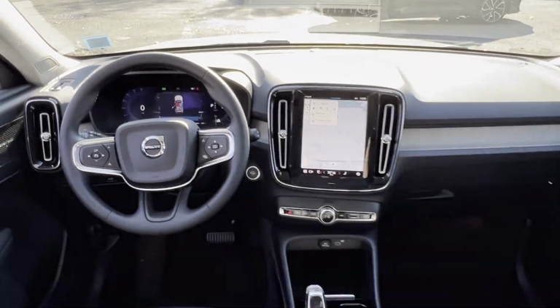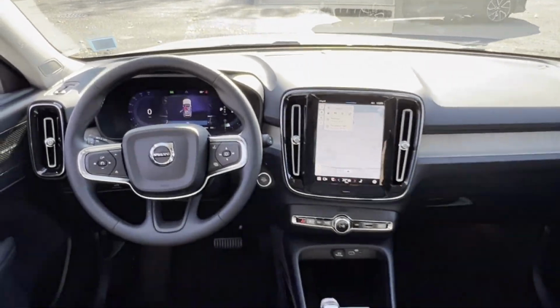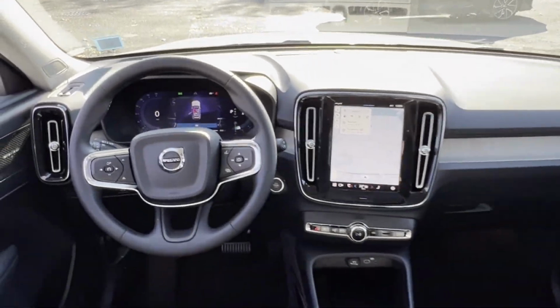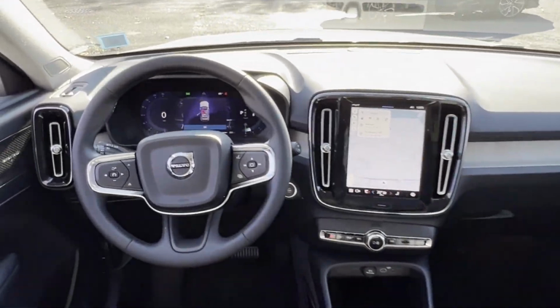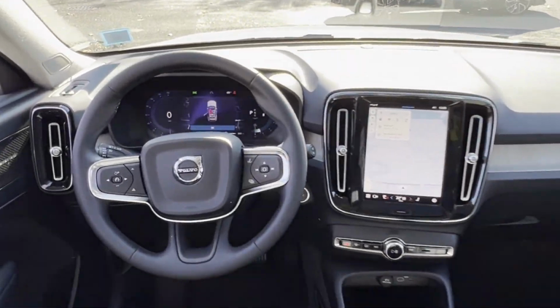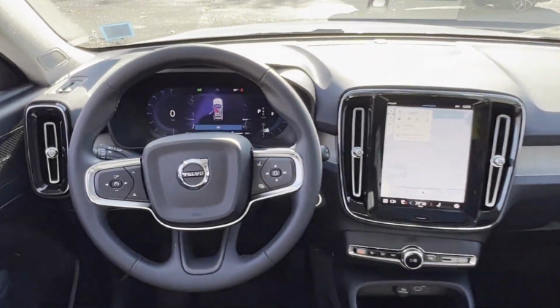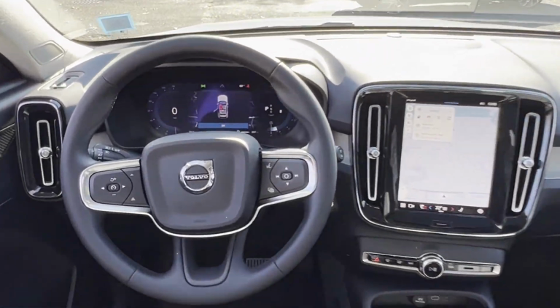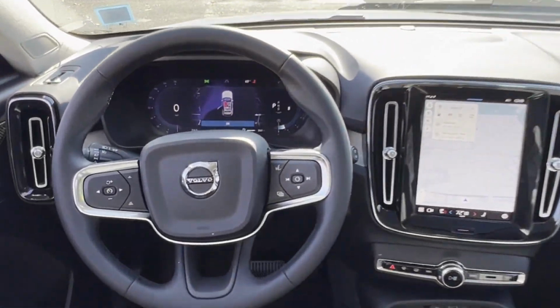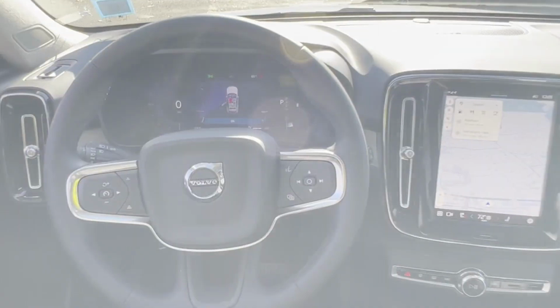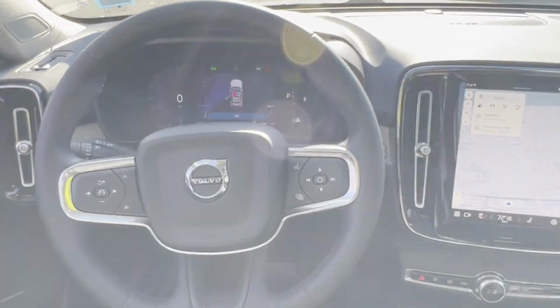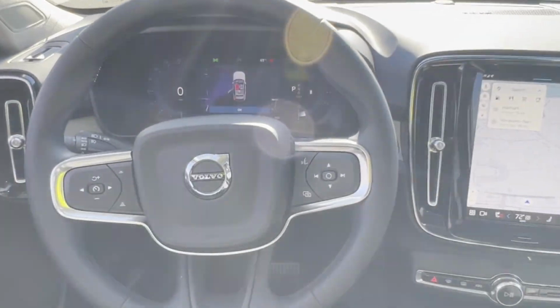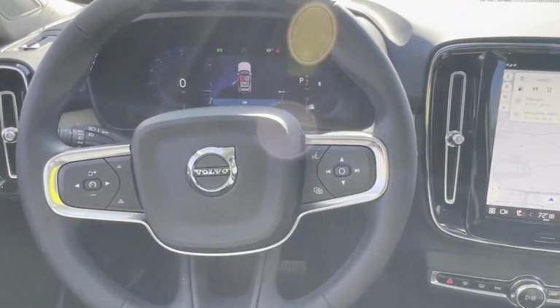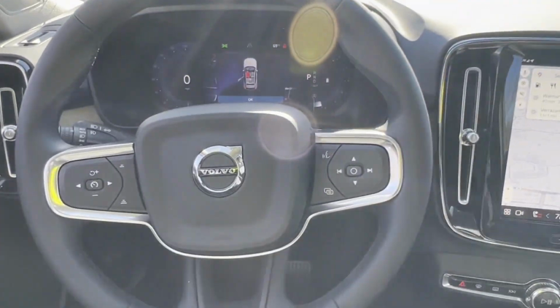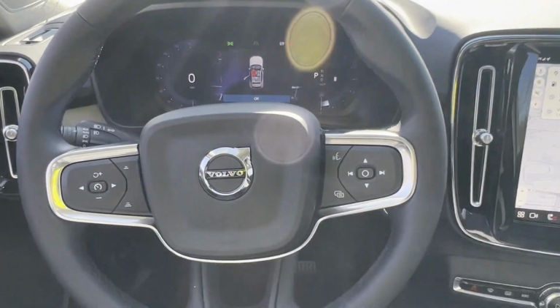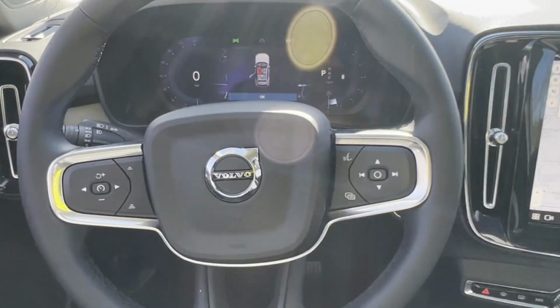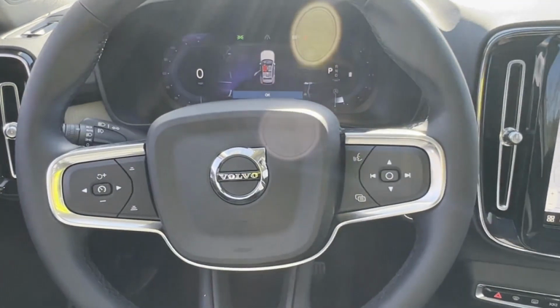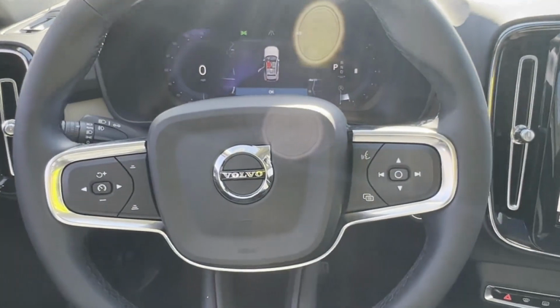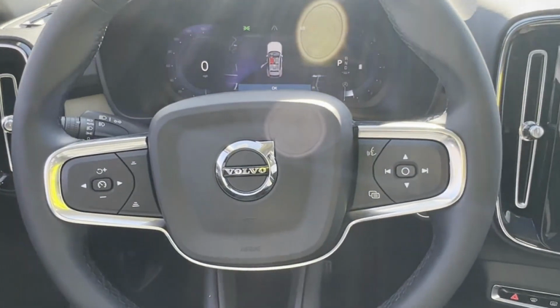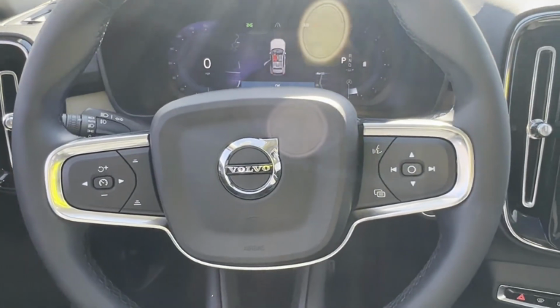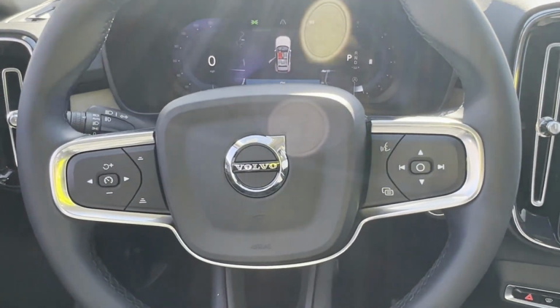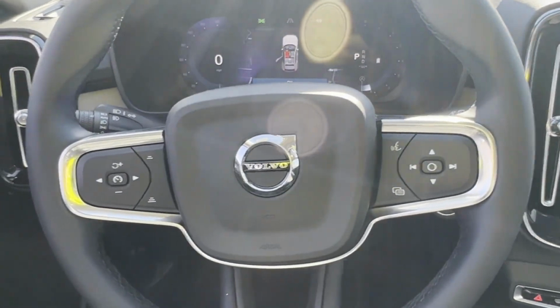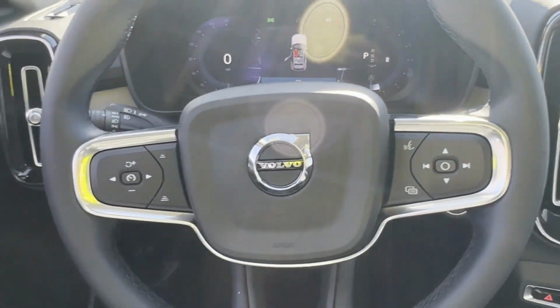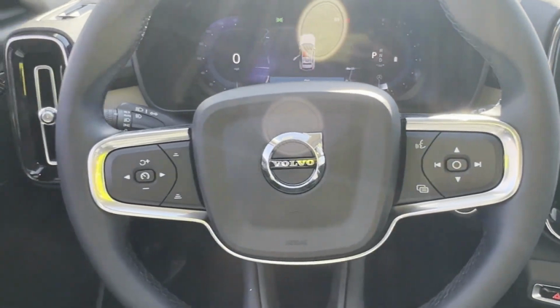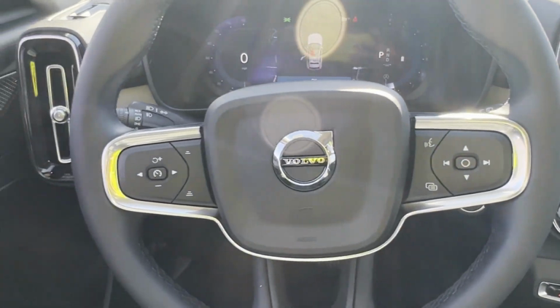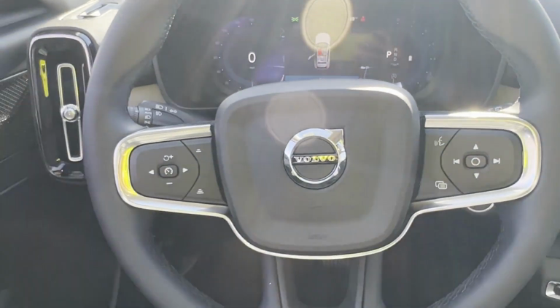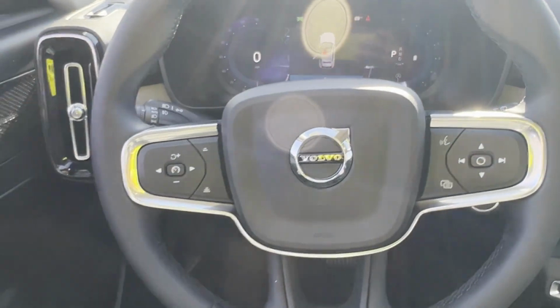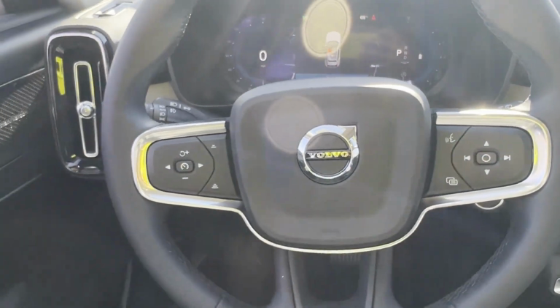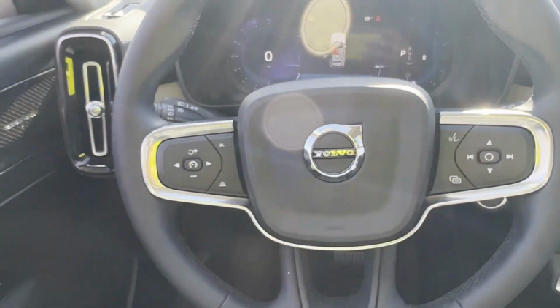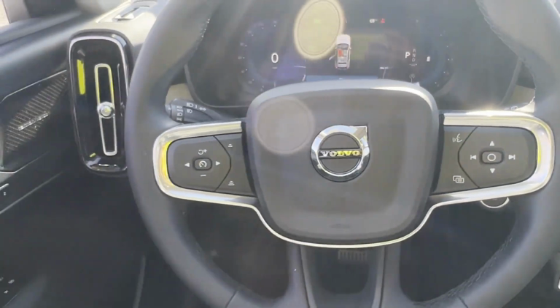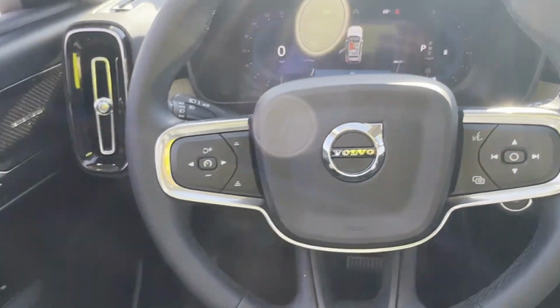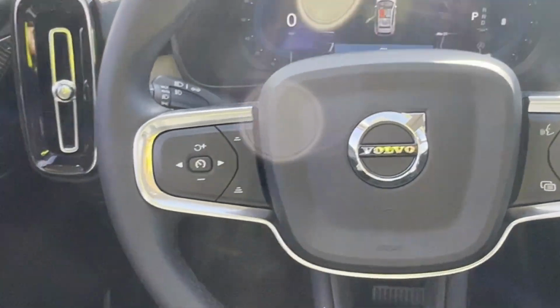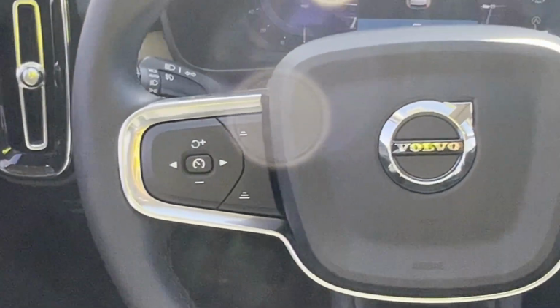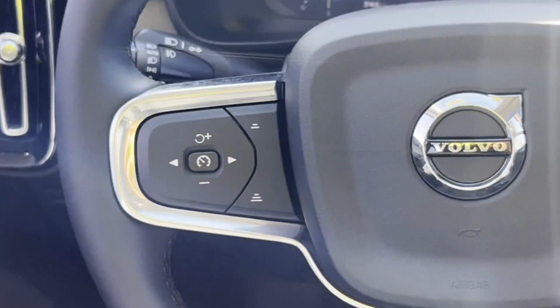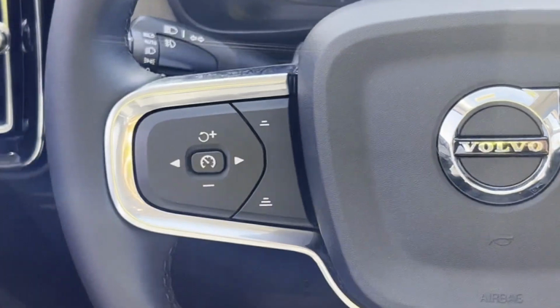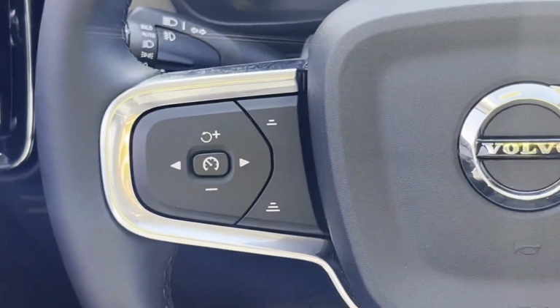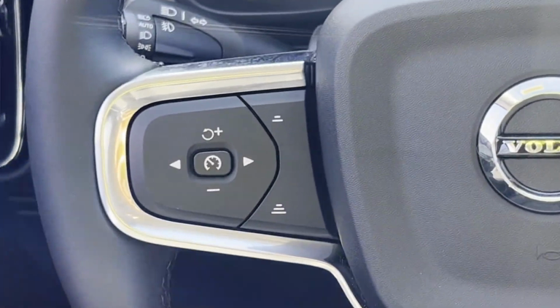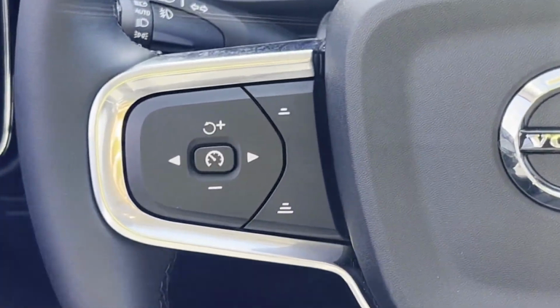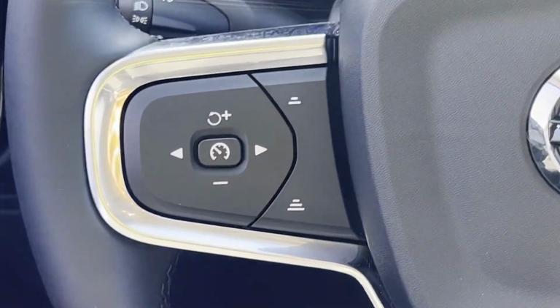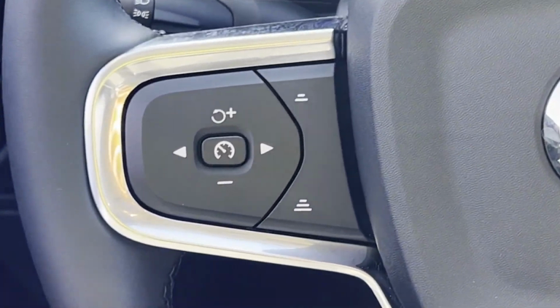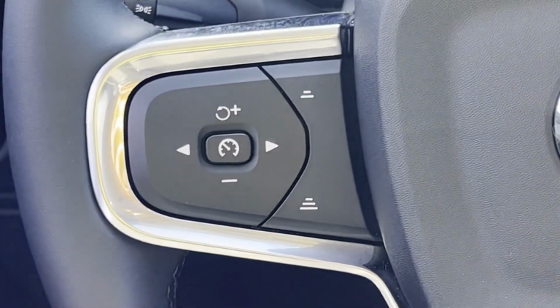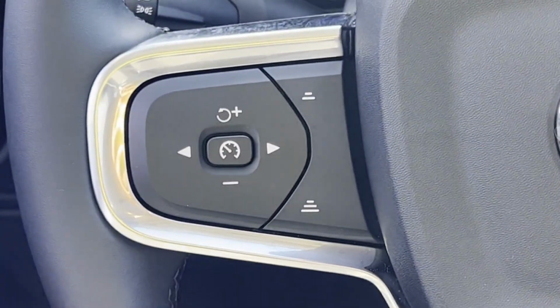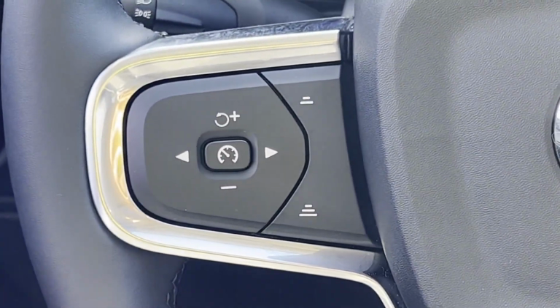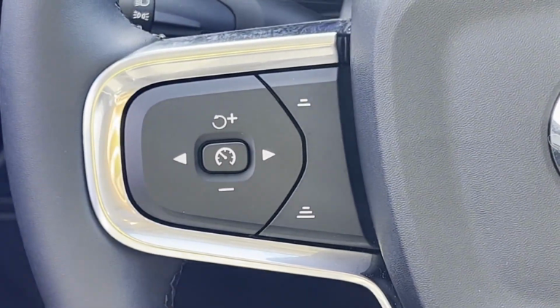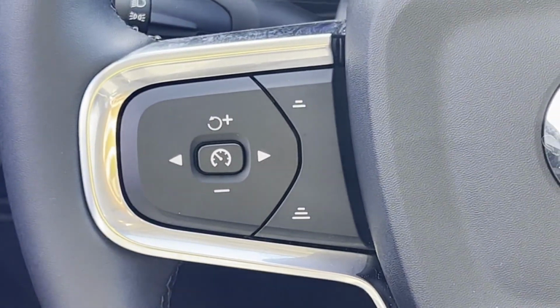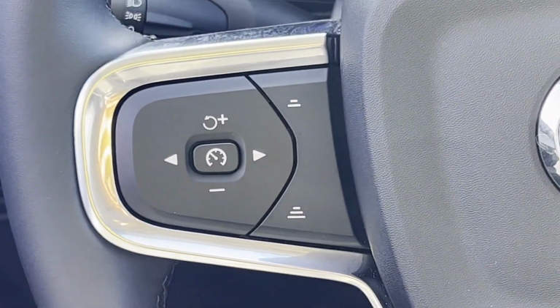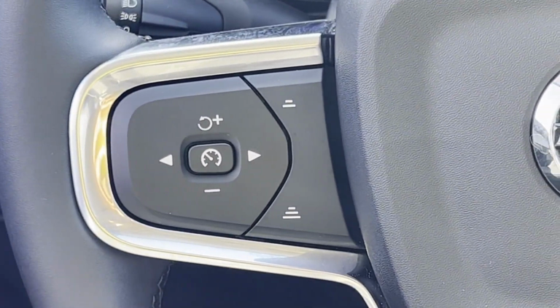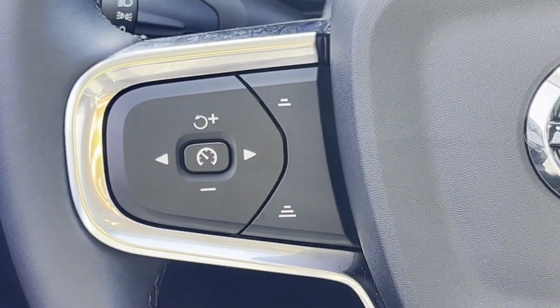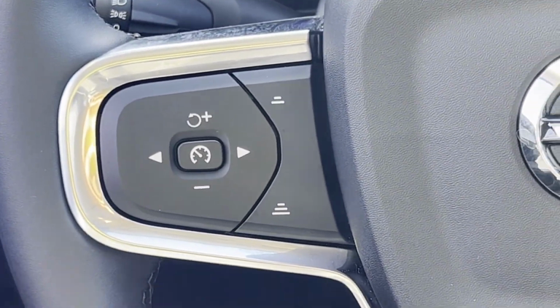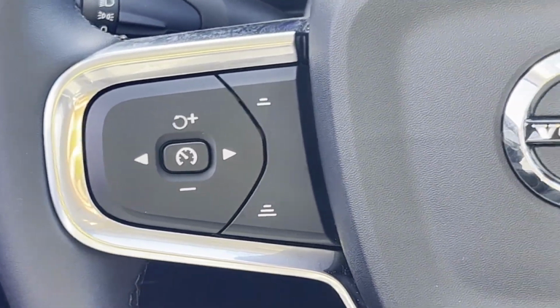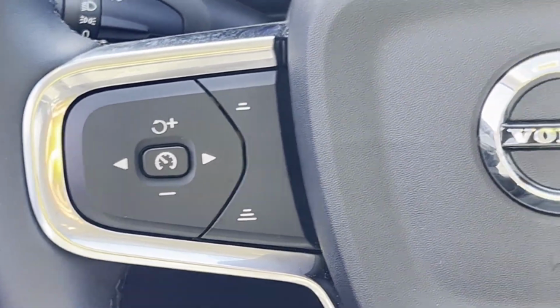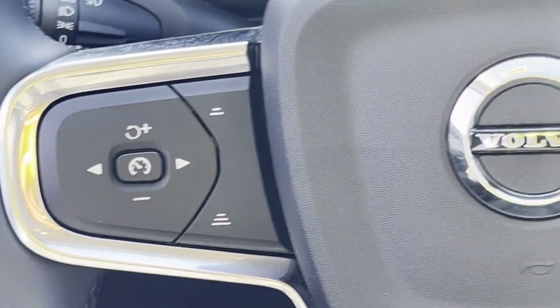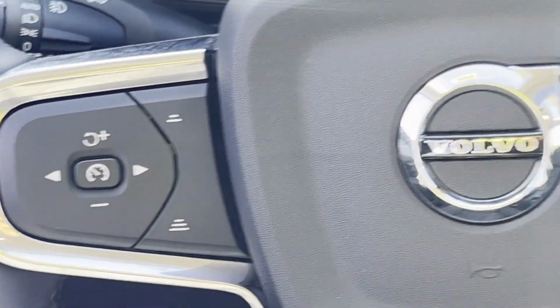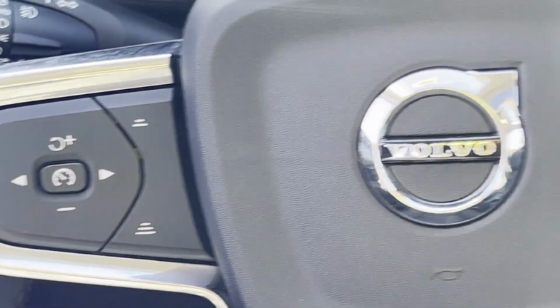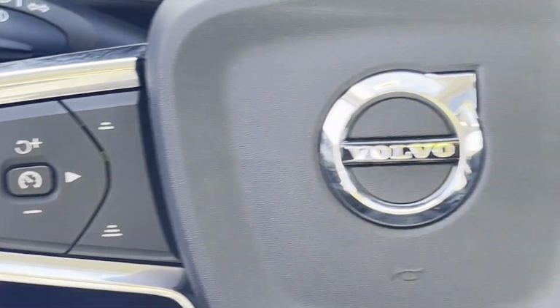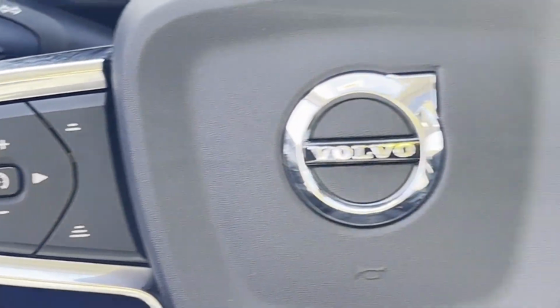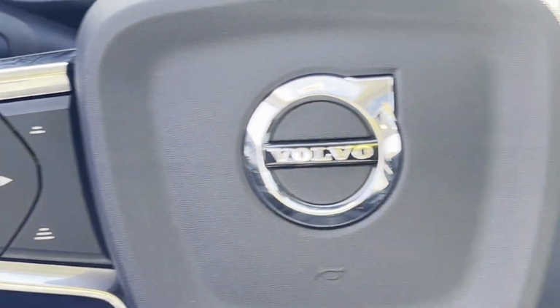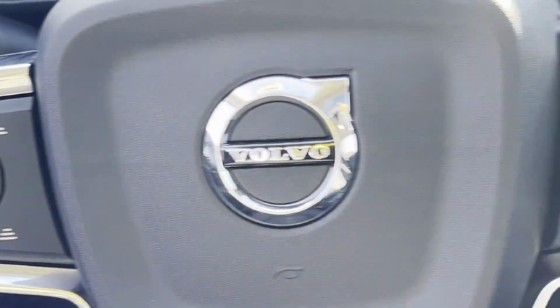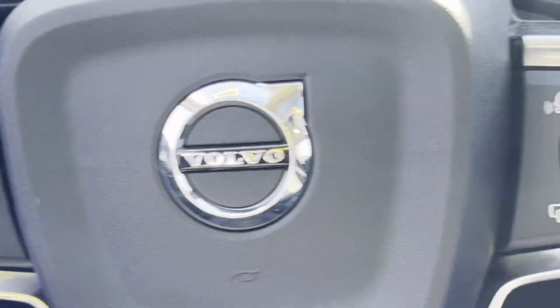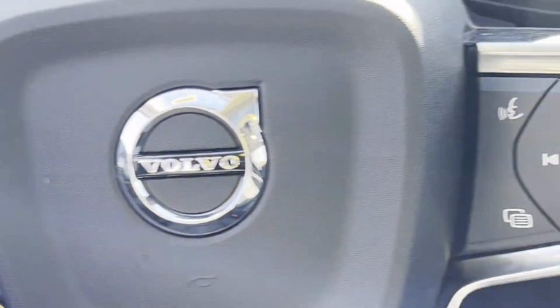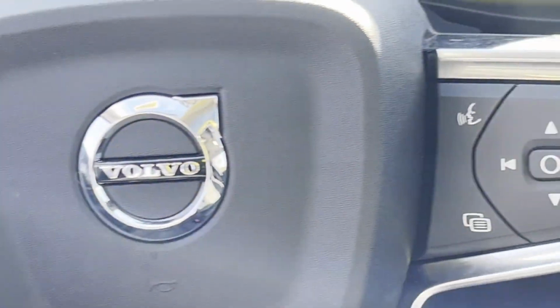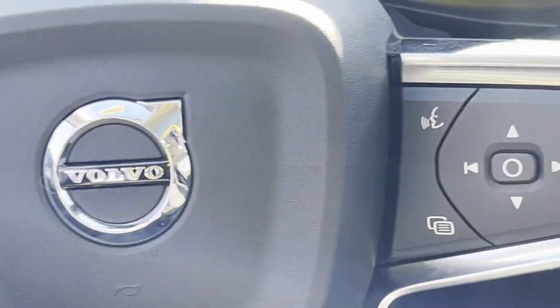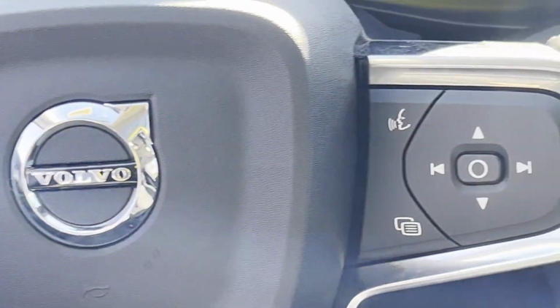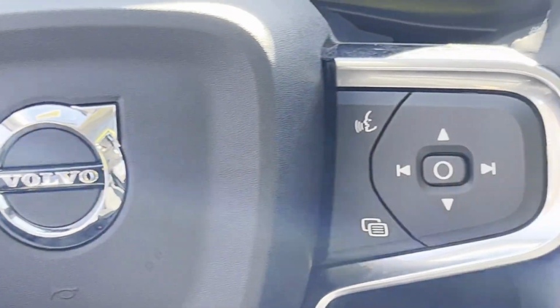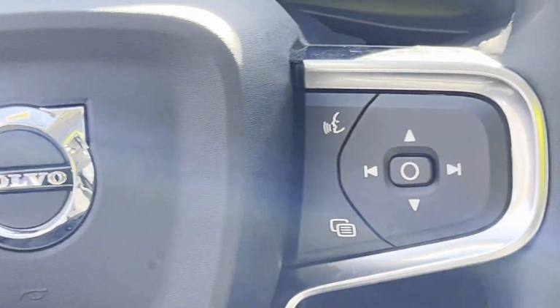Backup camera, memory seat, tinted windows, power driver seat, and power passenger seat.